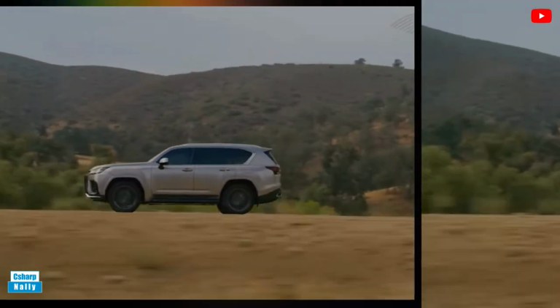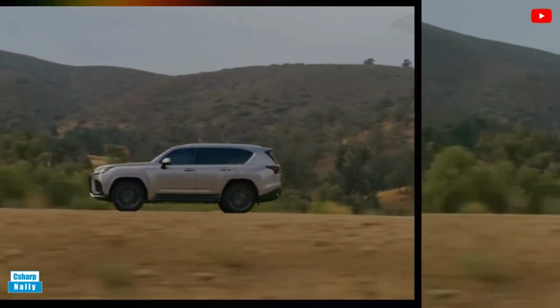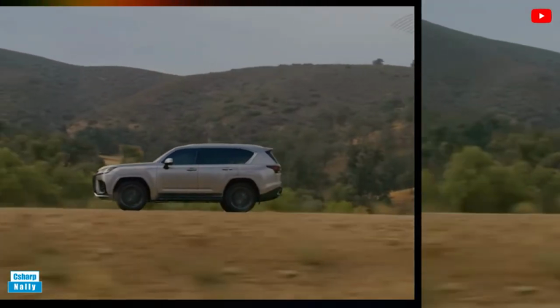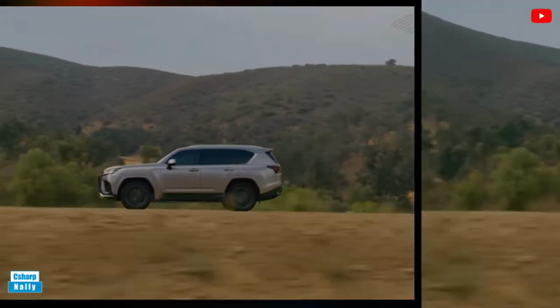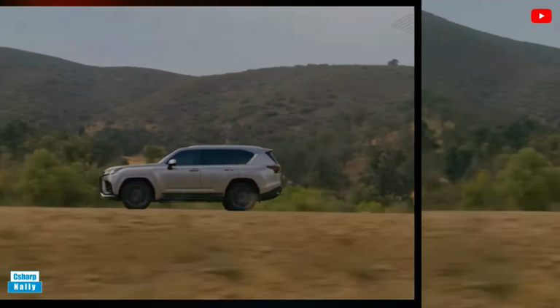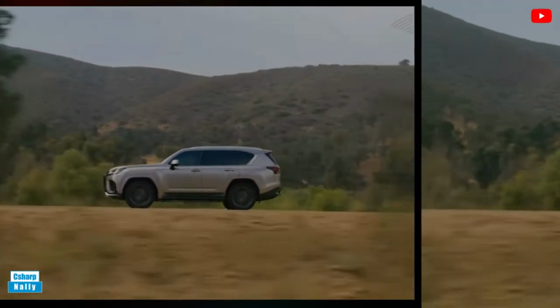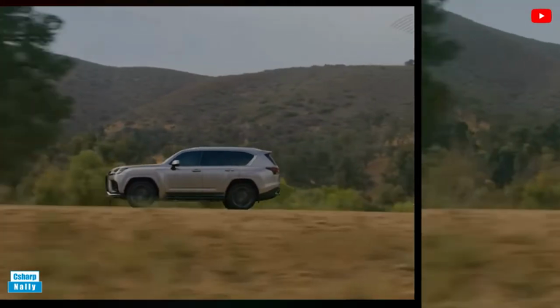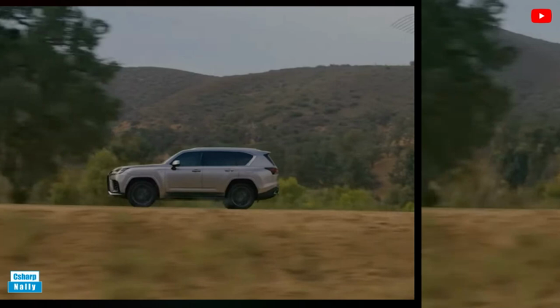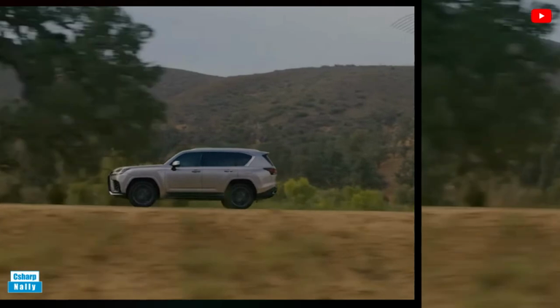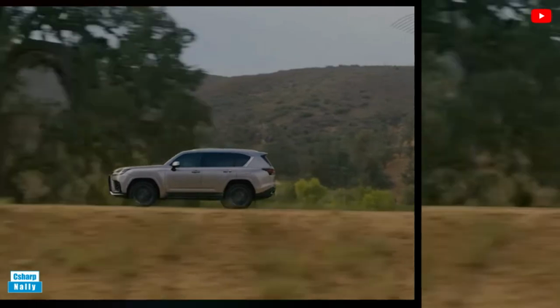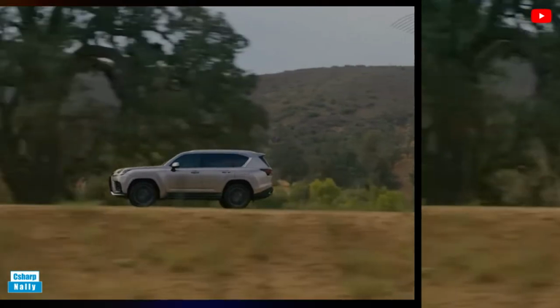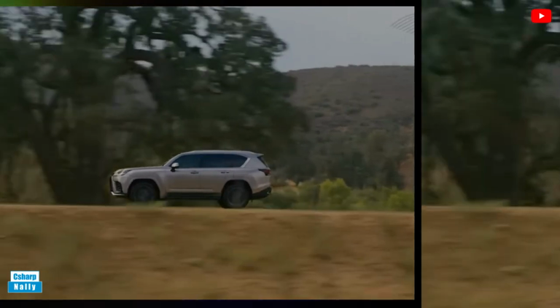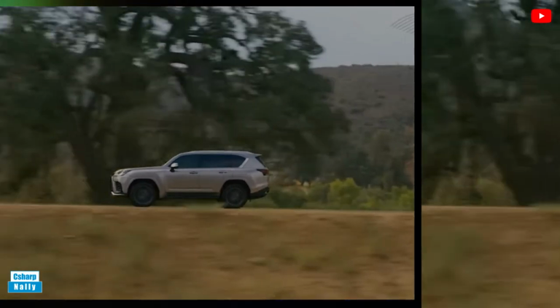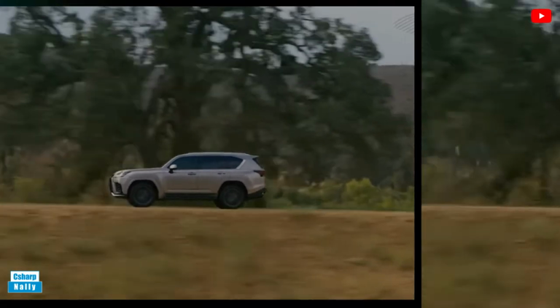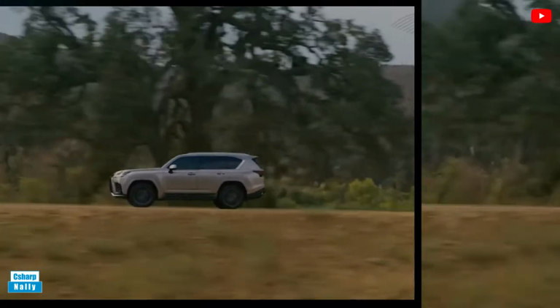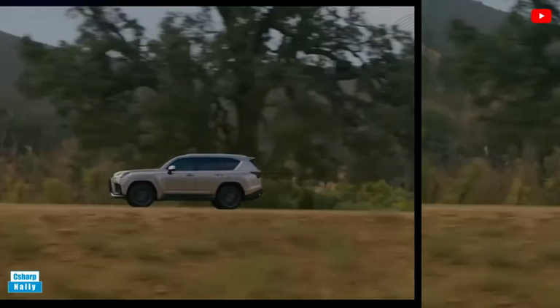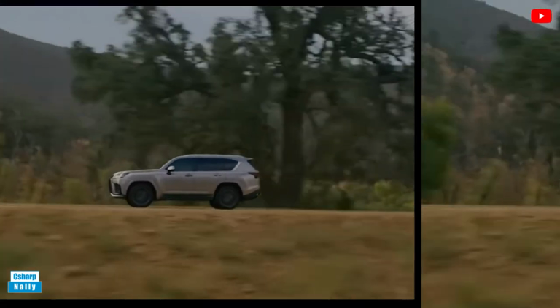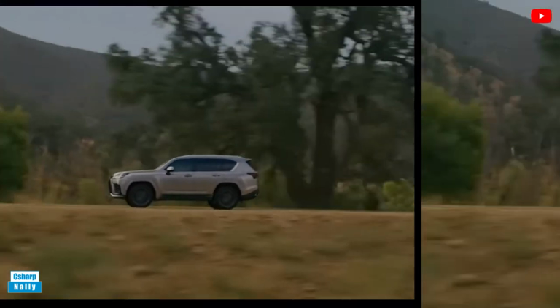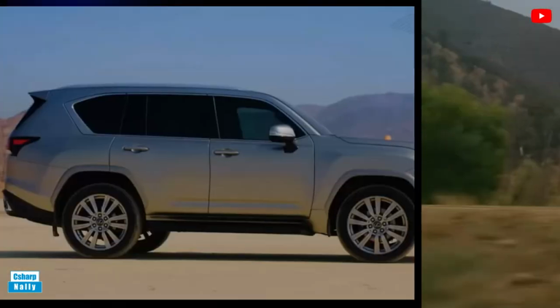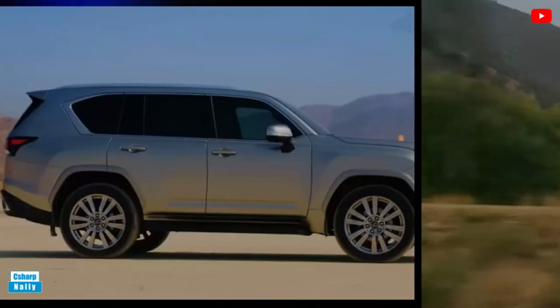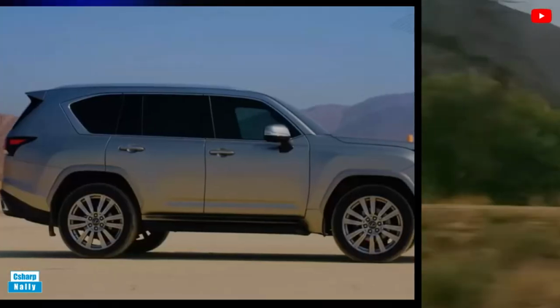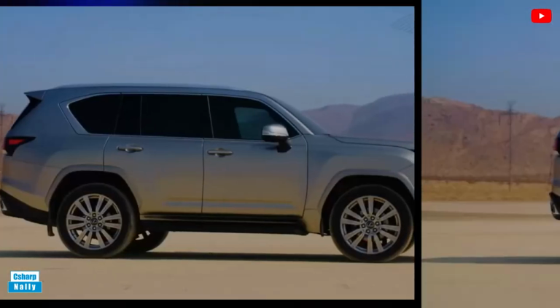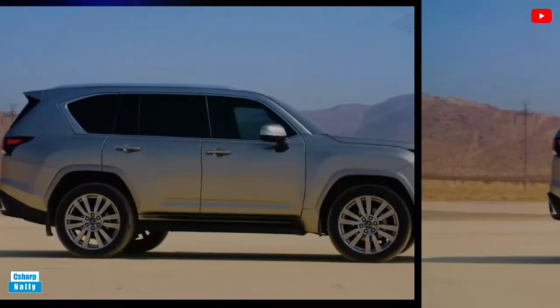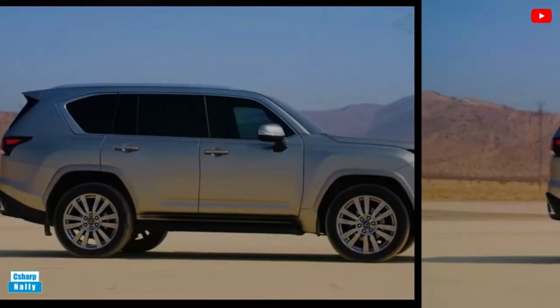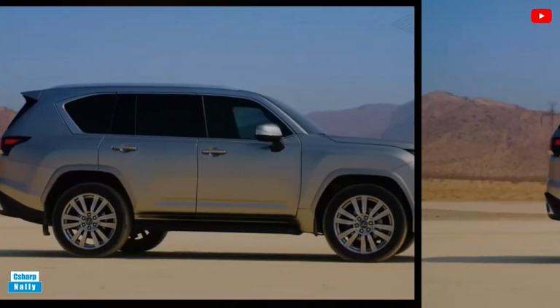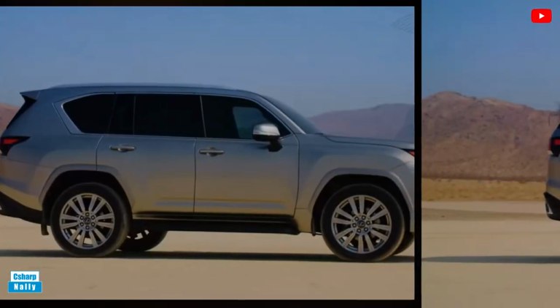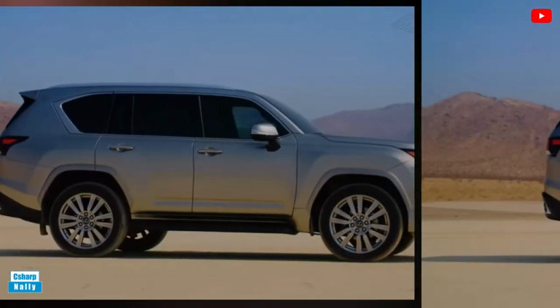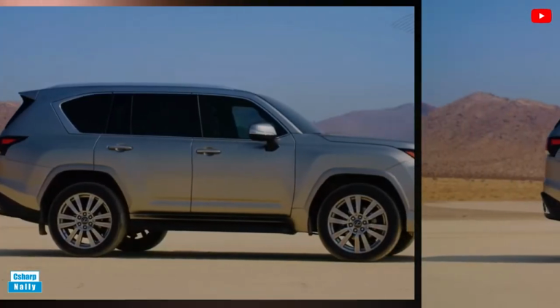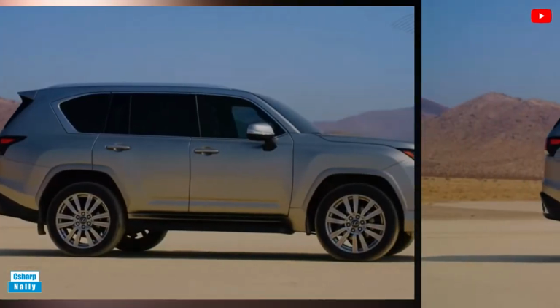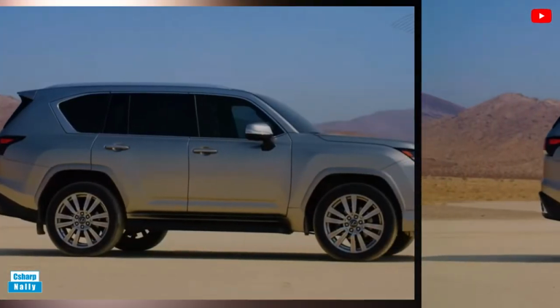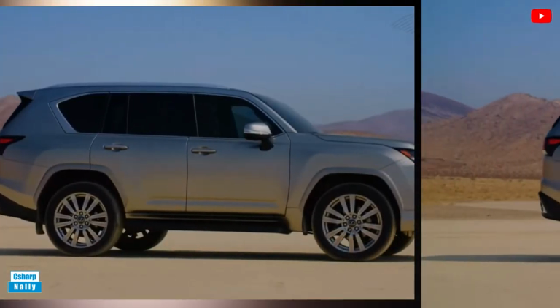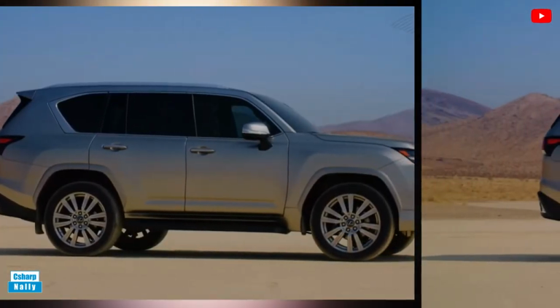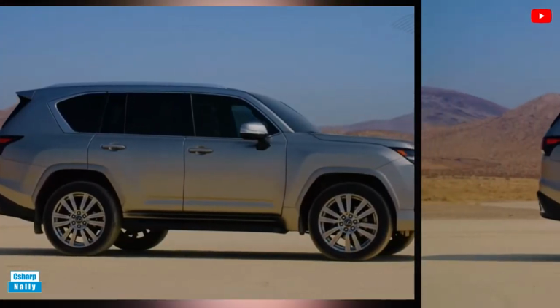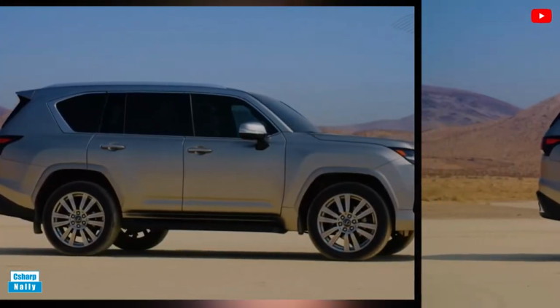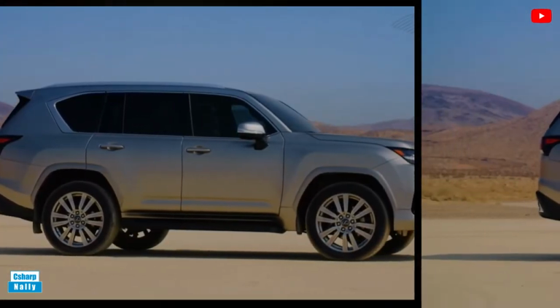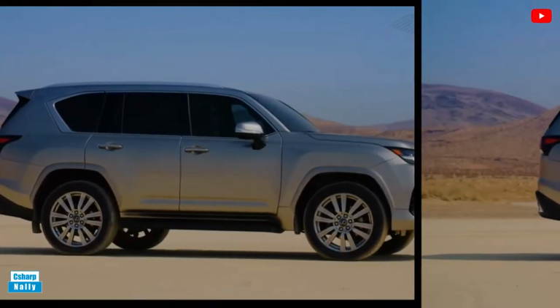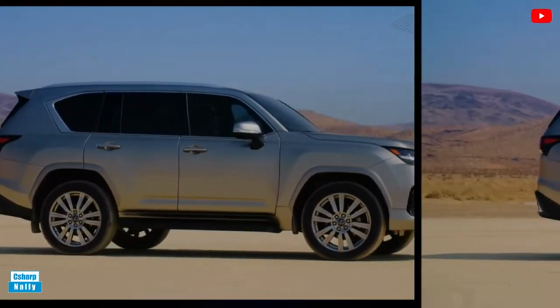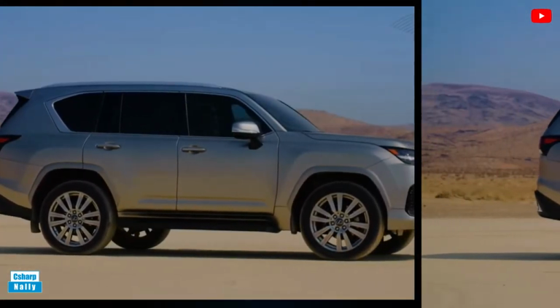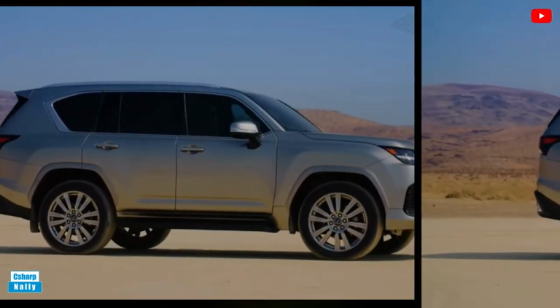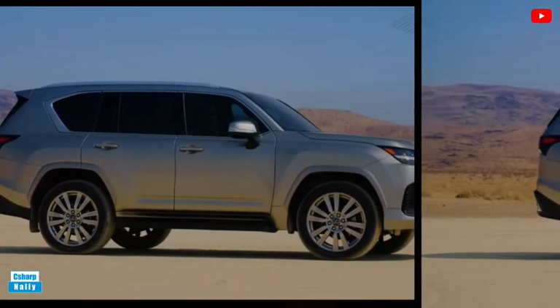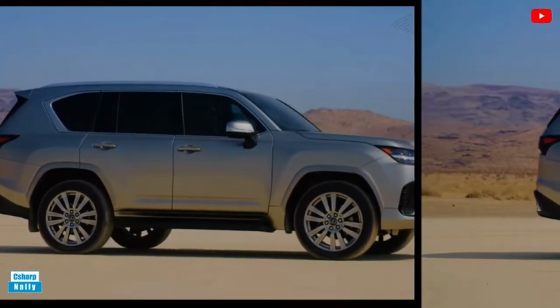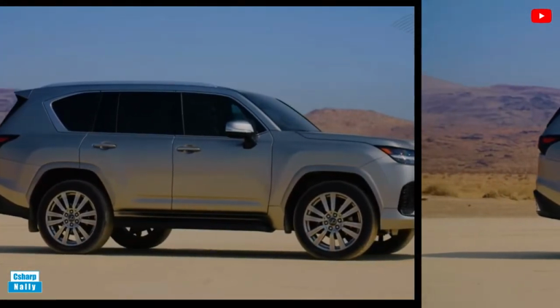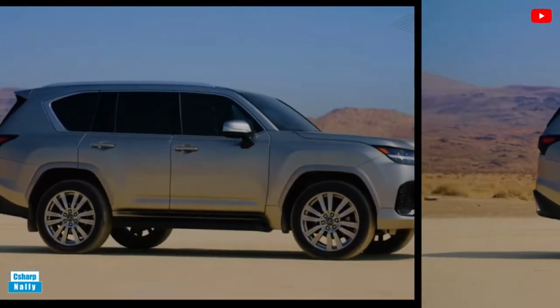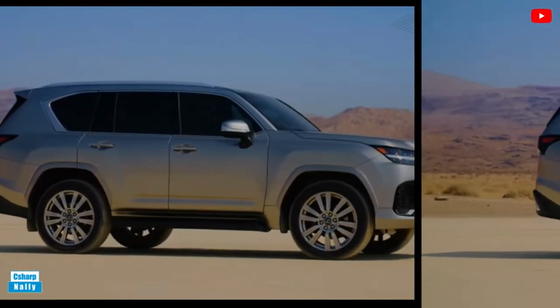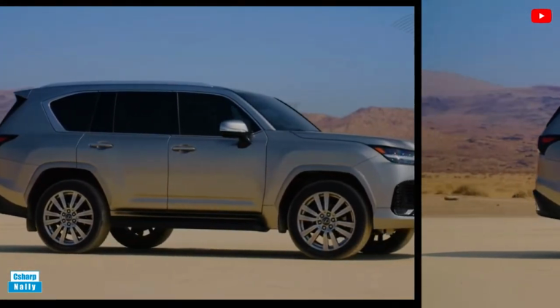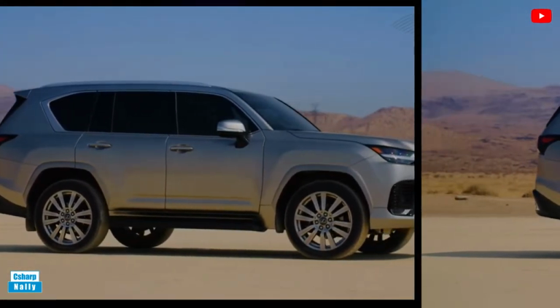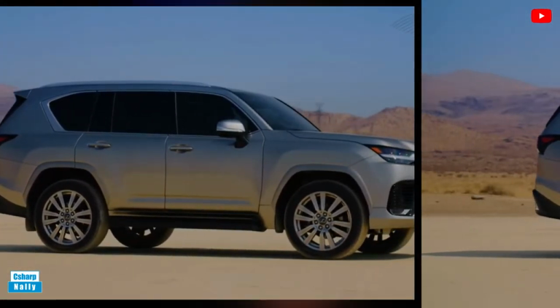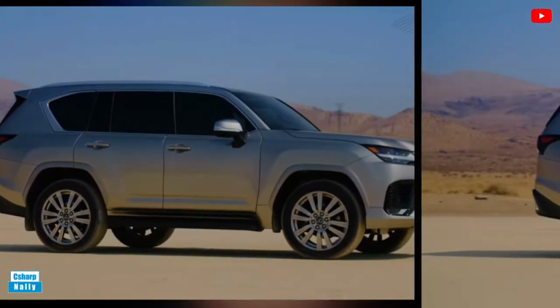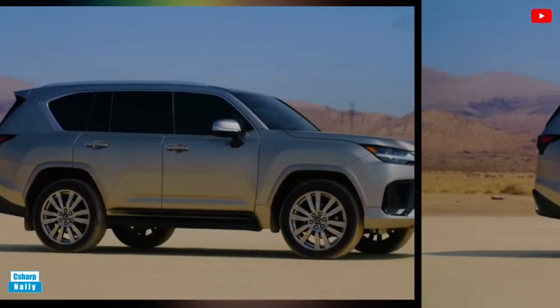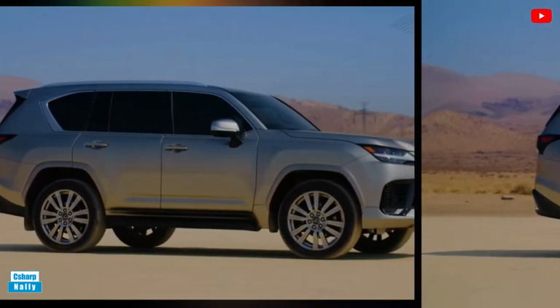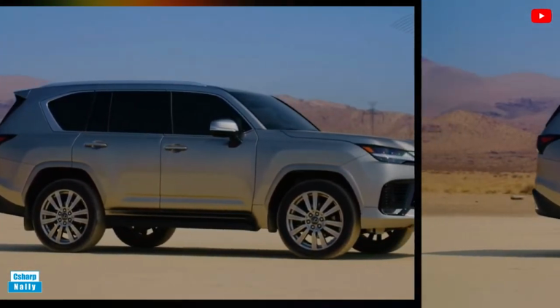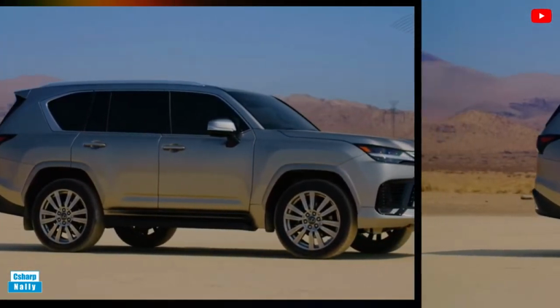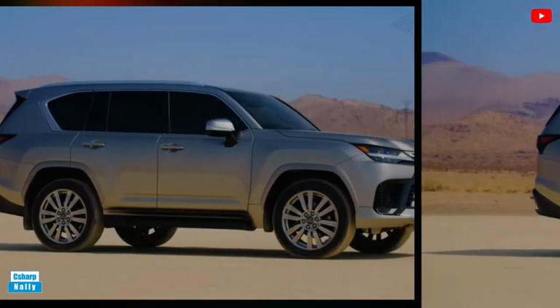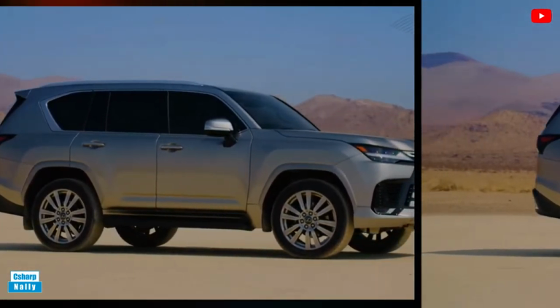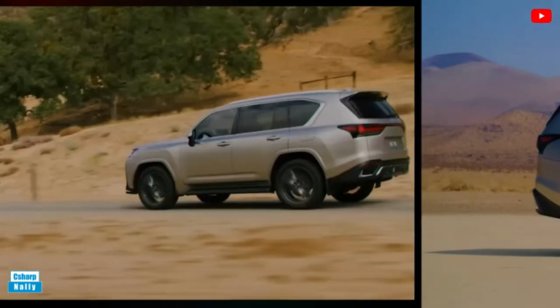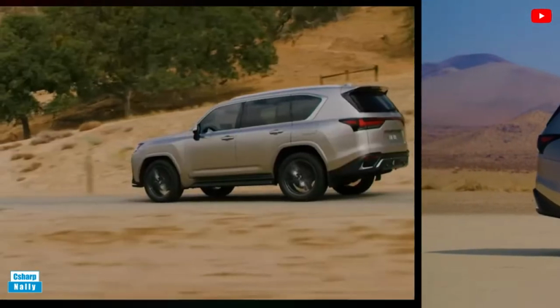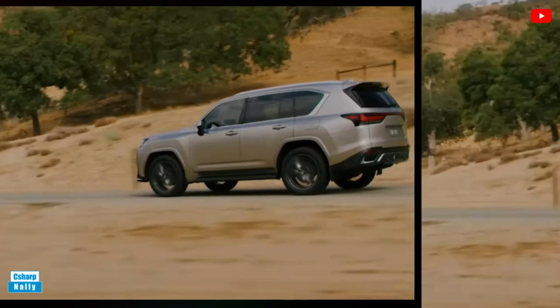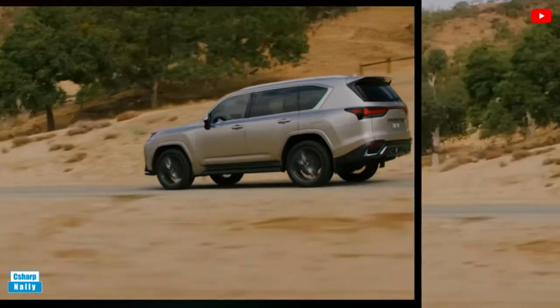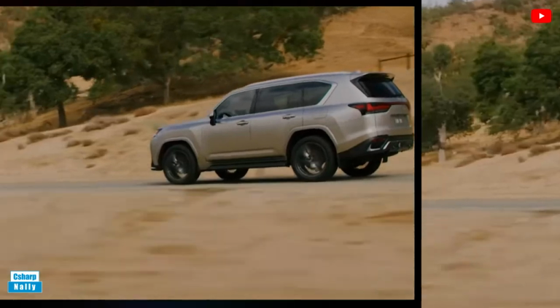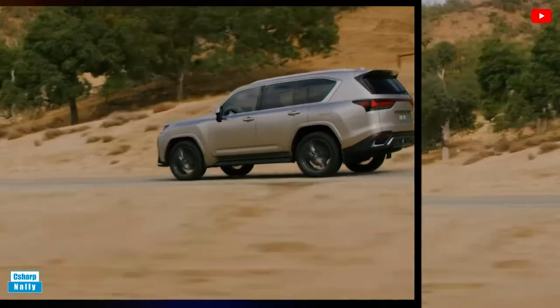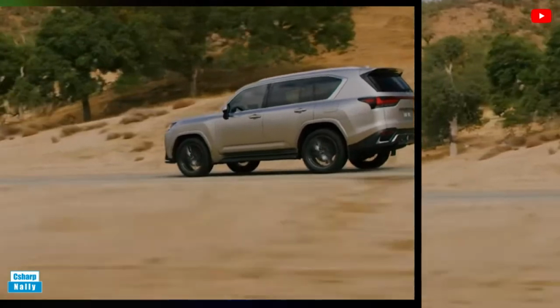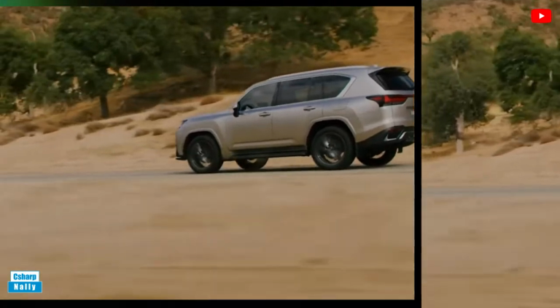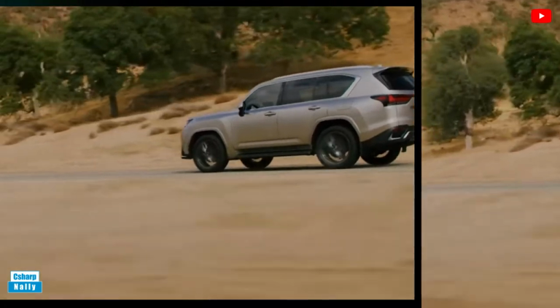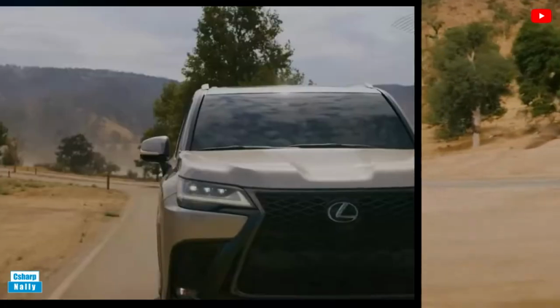Buyers who reflexively gravitate to the top of the lineup should know that the ultra-luxury trim limits the cabin to just four seats.